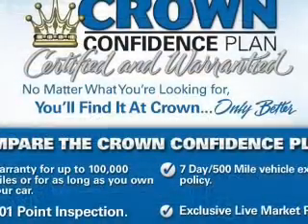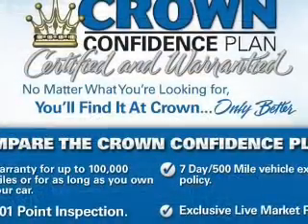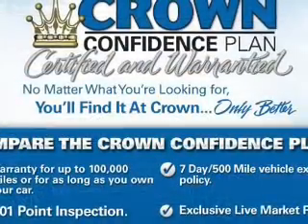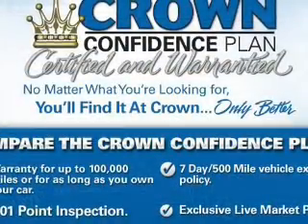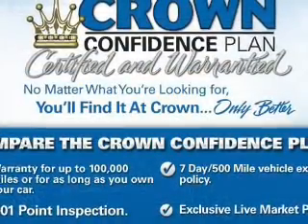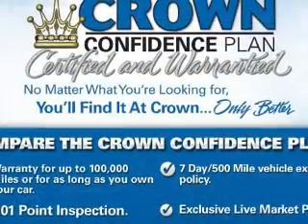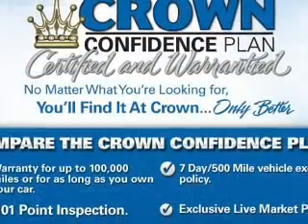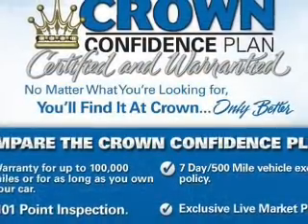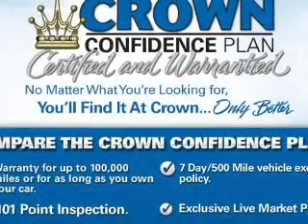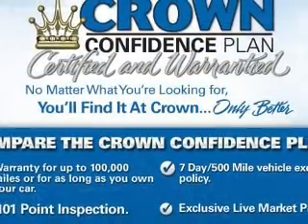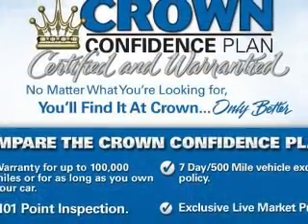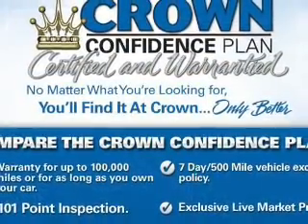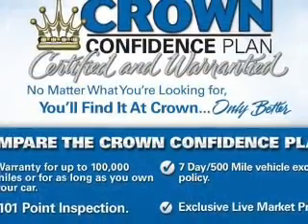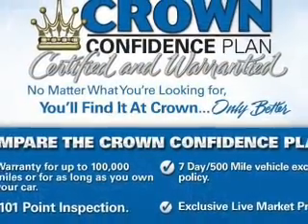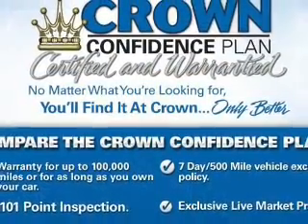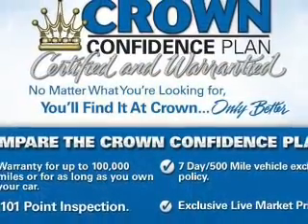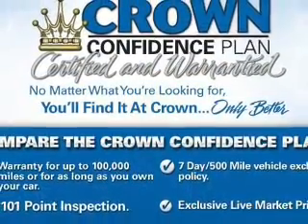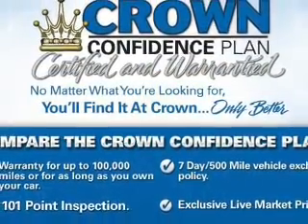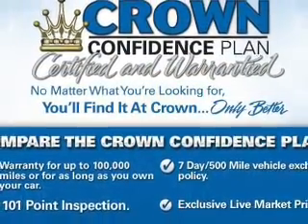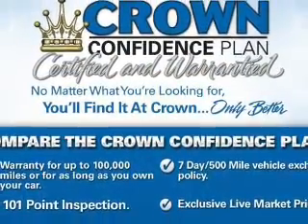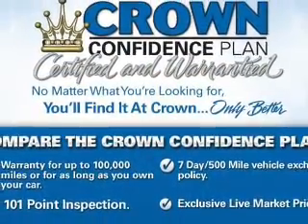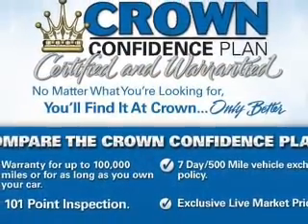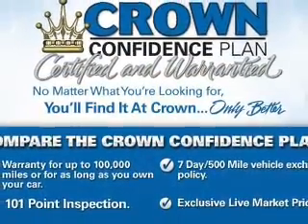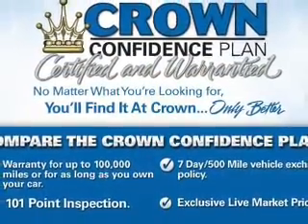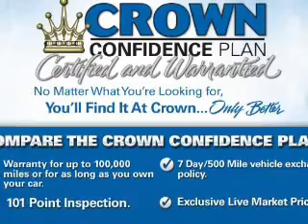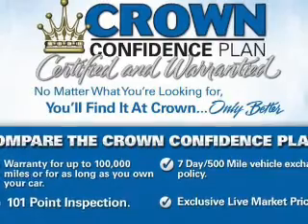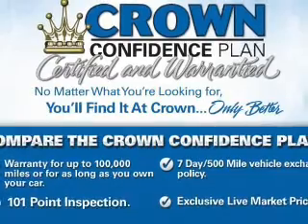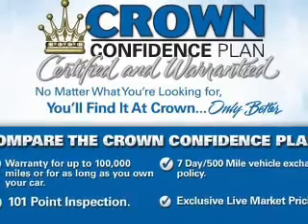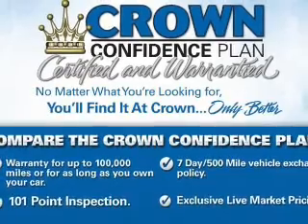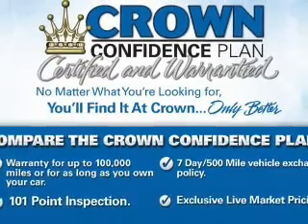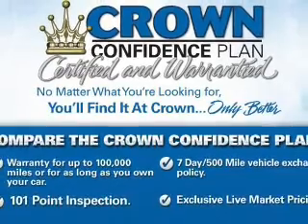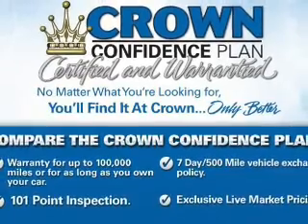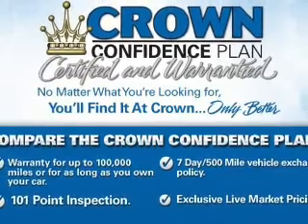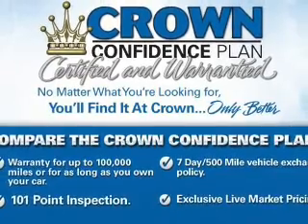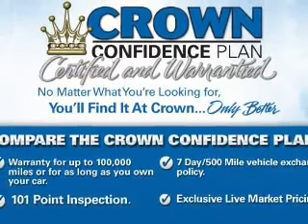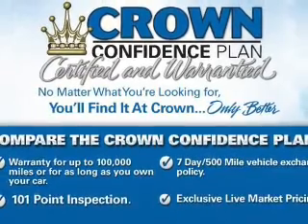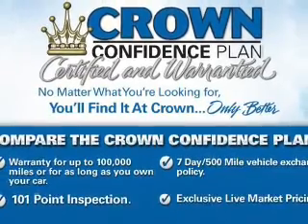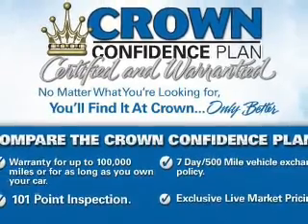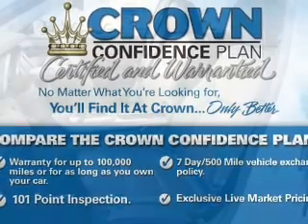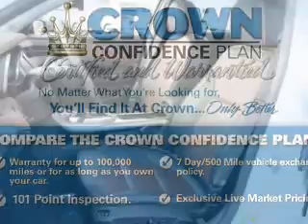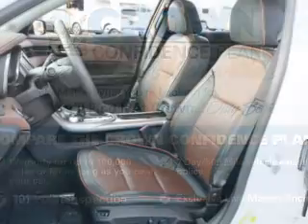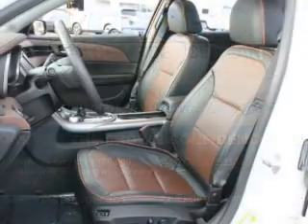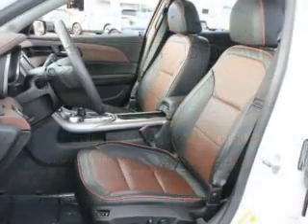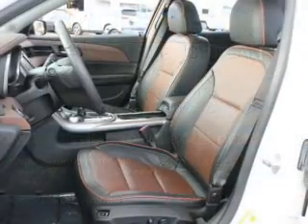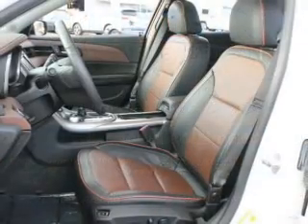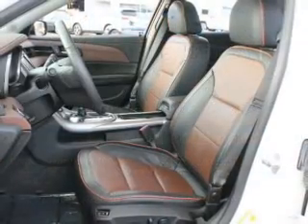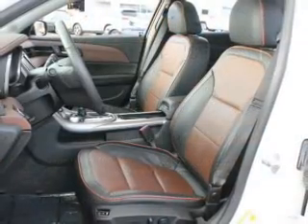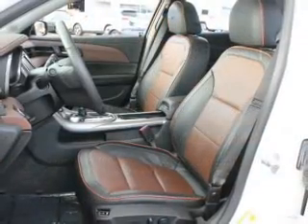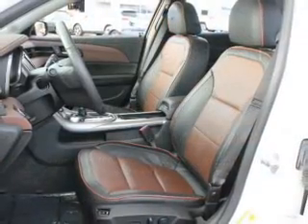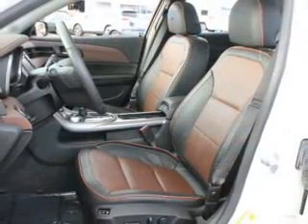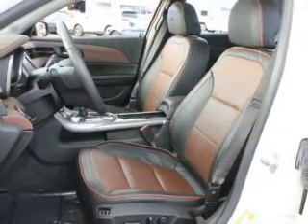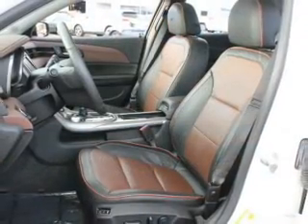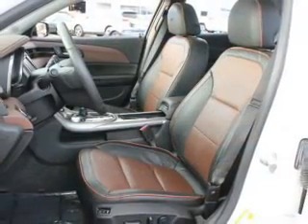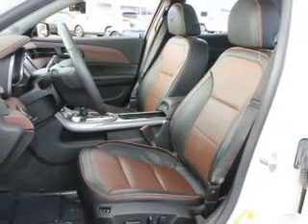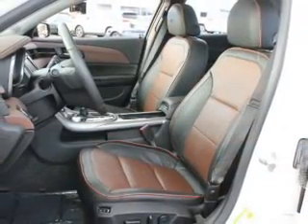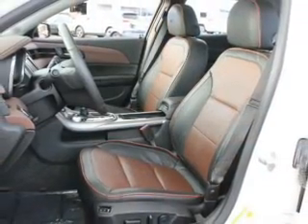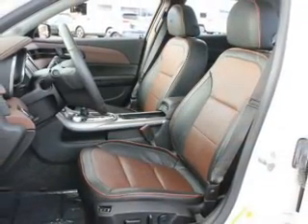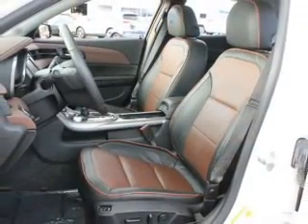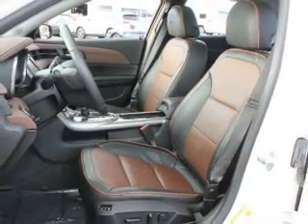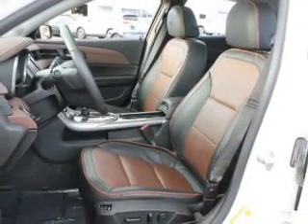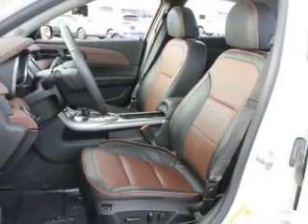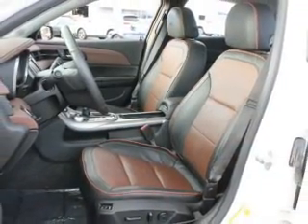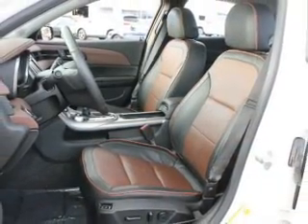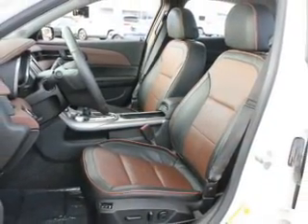Heated seats are there for you on cold winter days. Enjoy the comfort of dual temperature controls and let the outside in with a power sunroof.